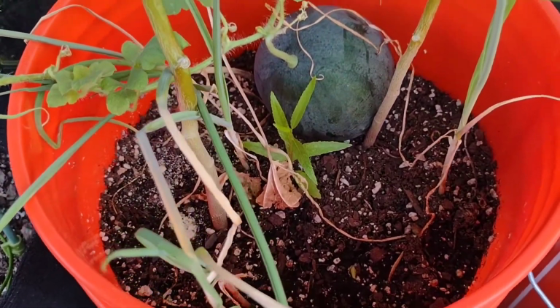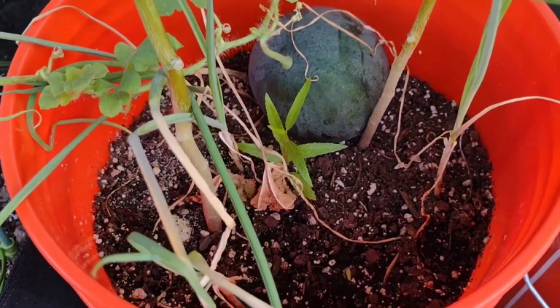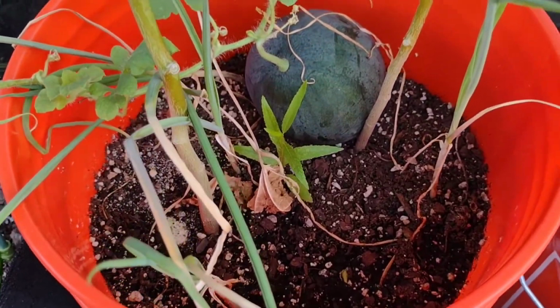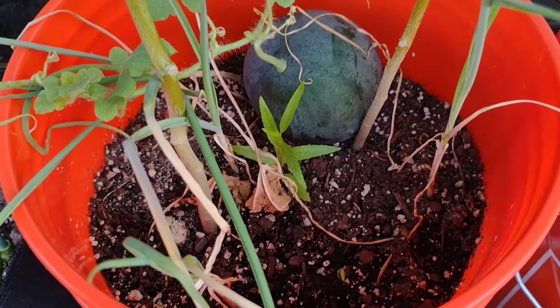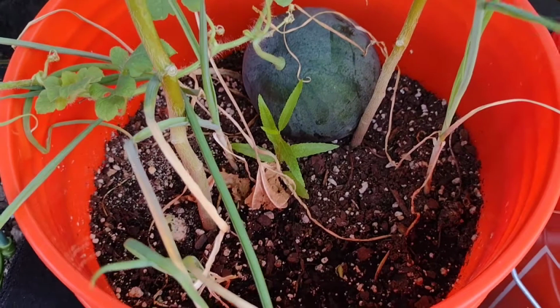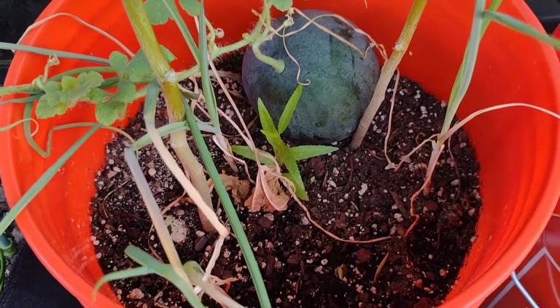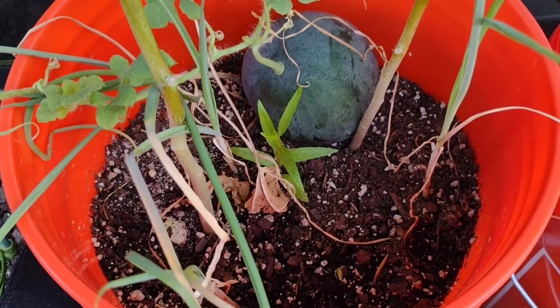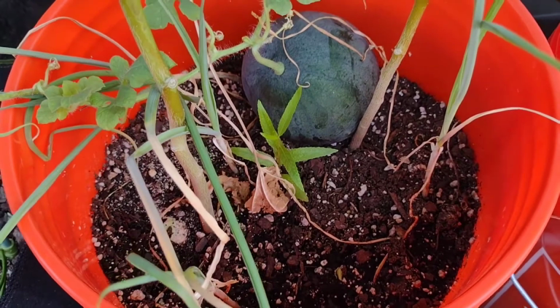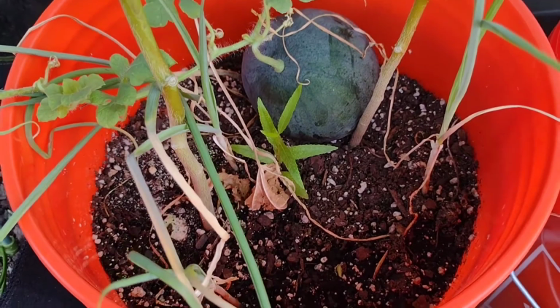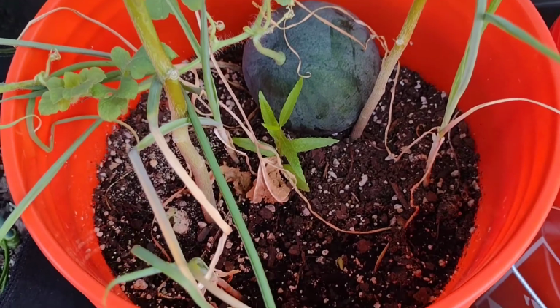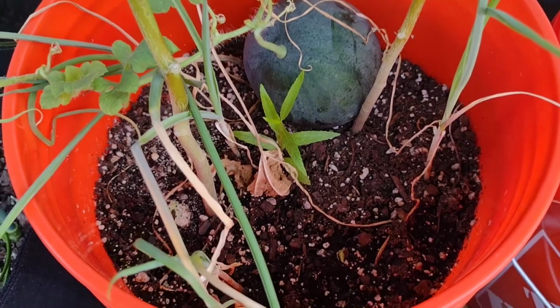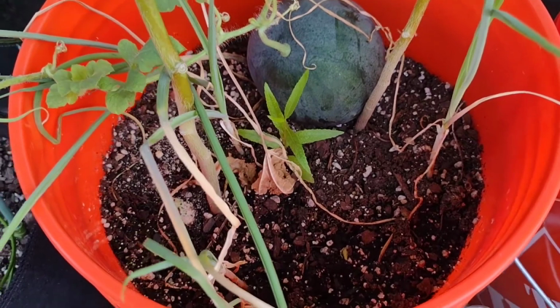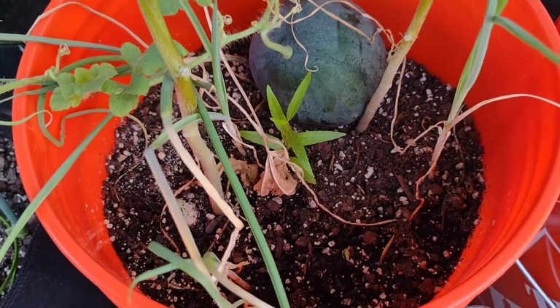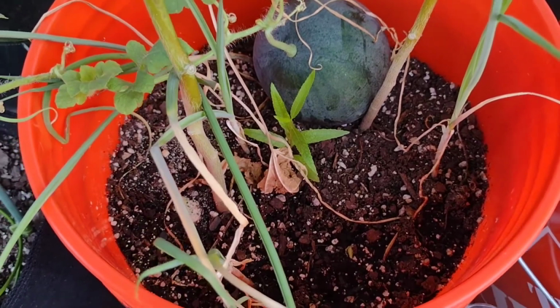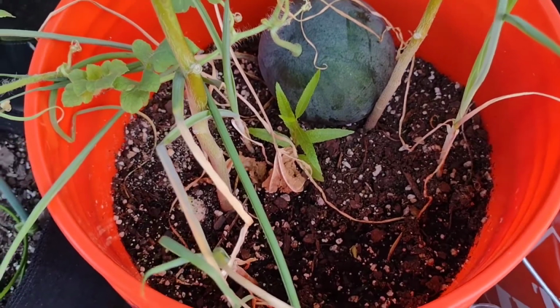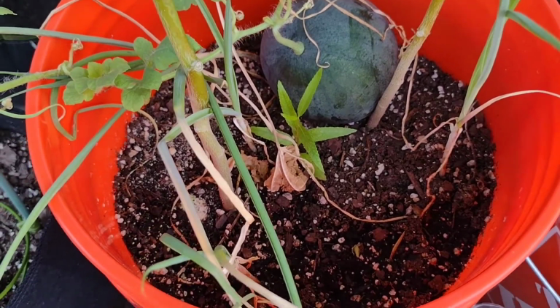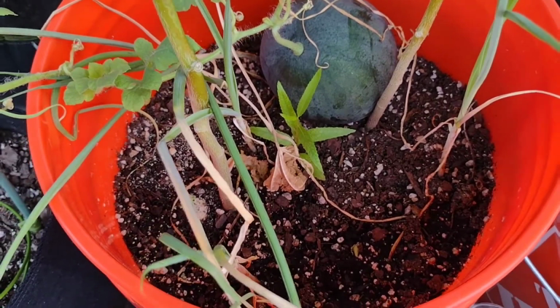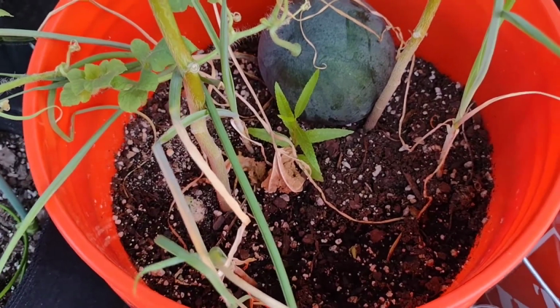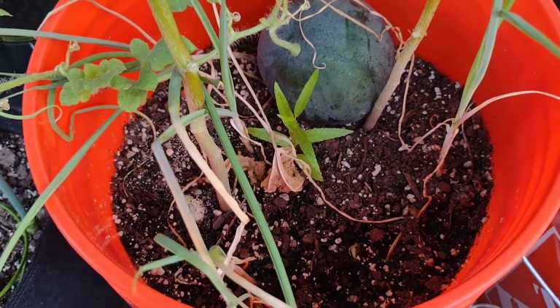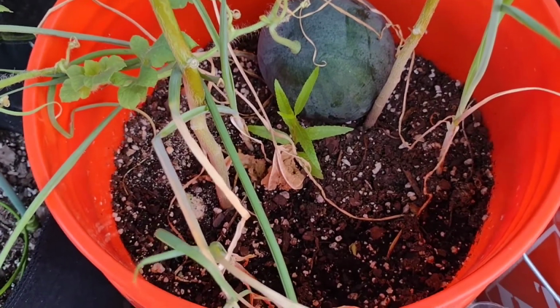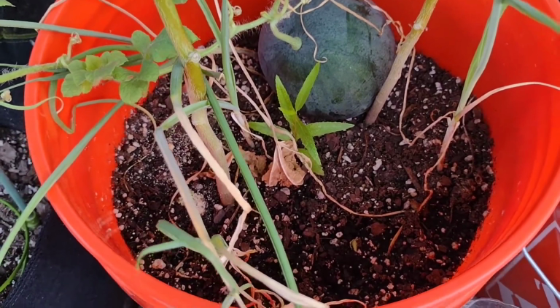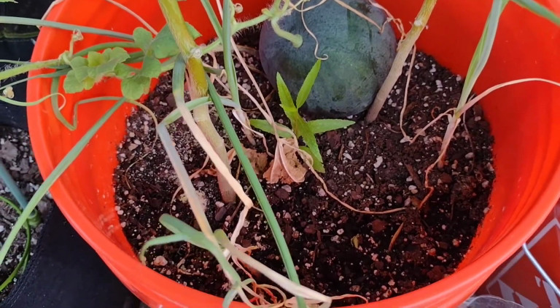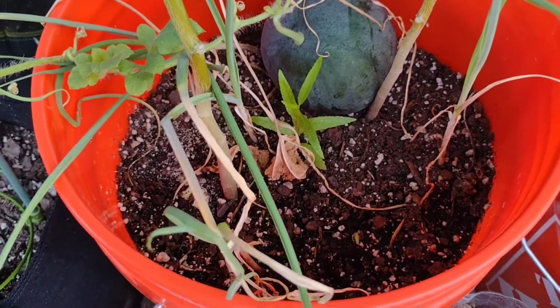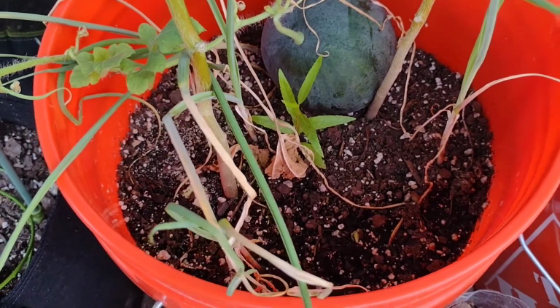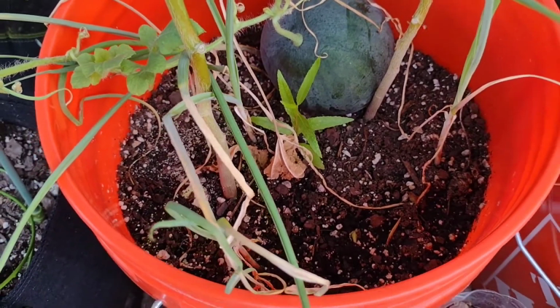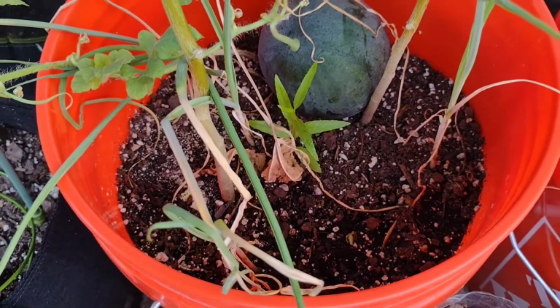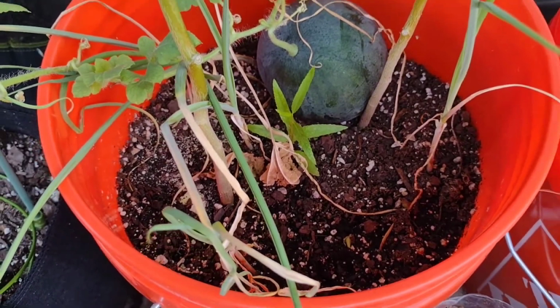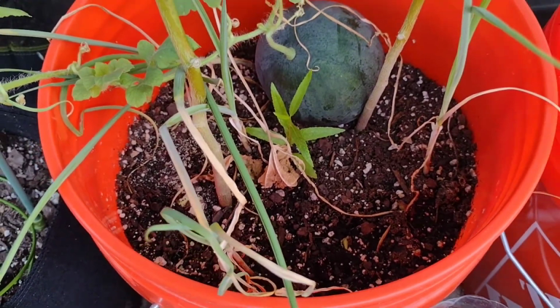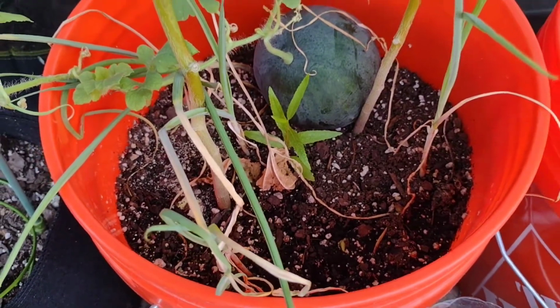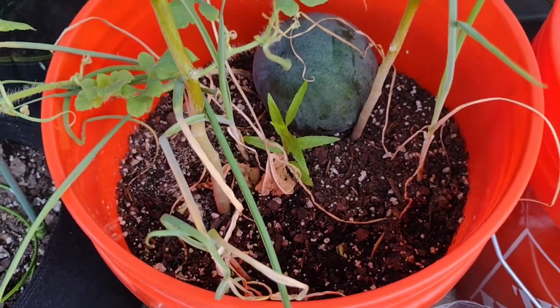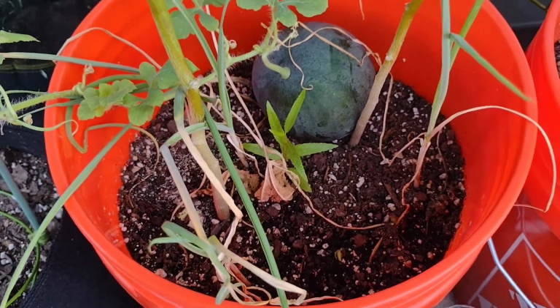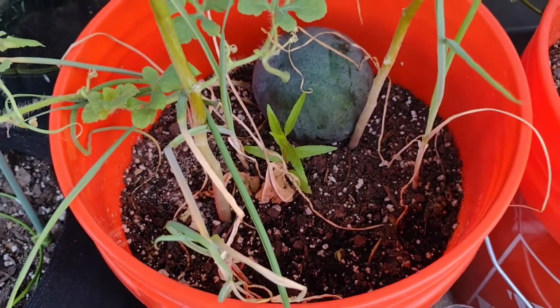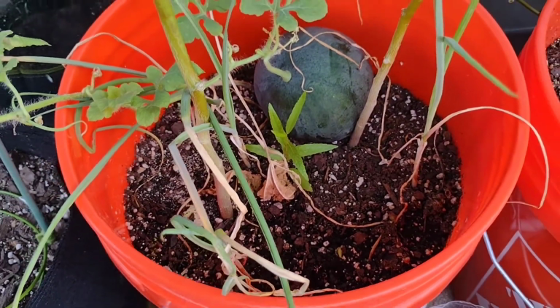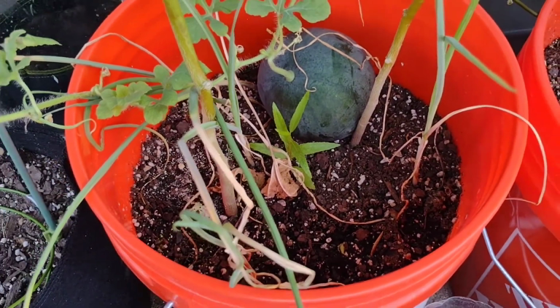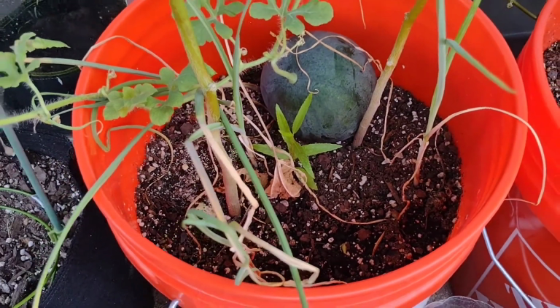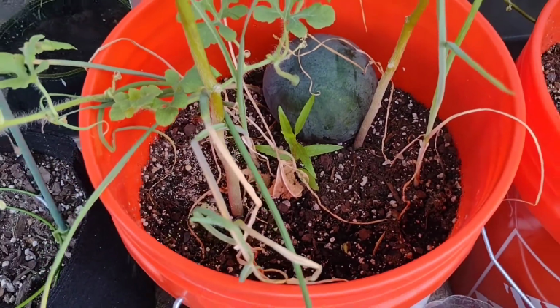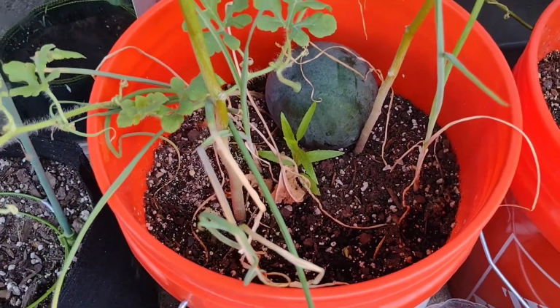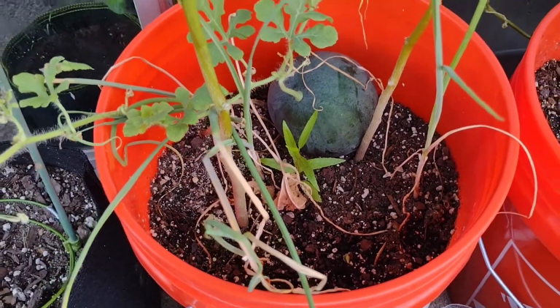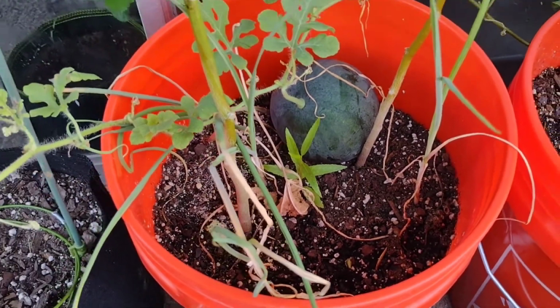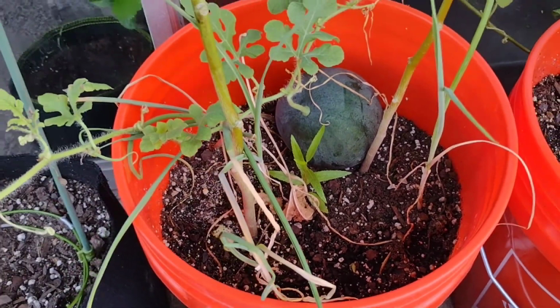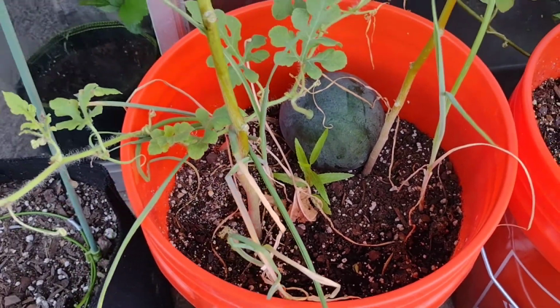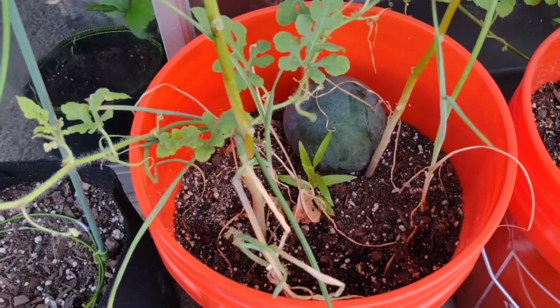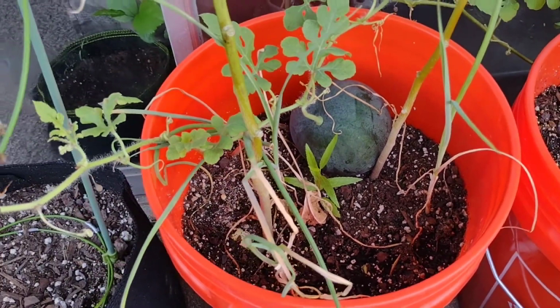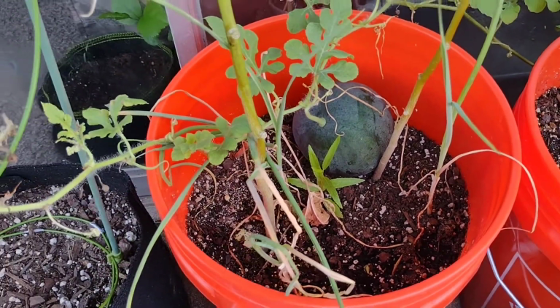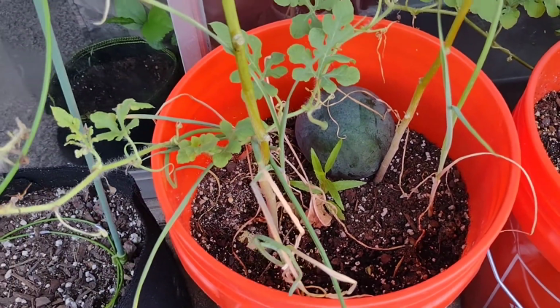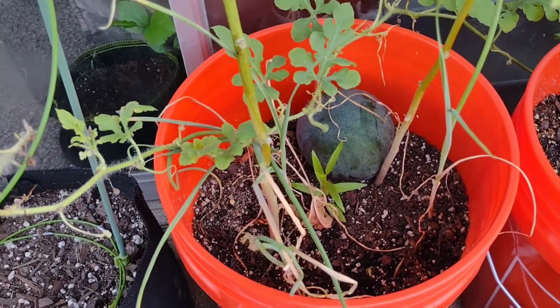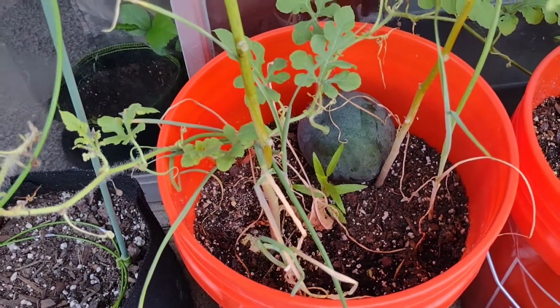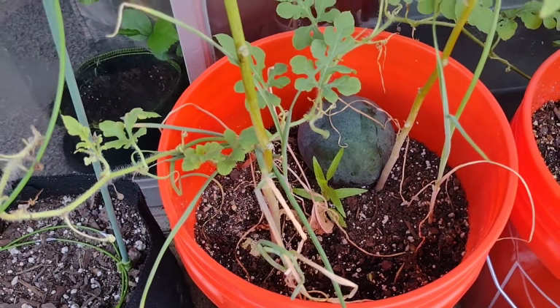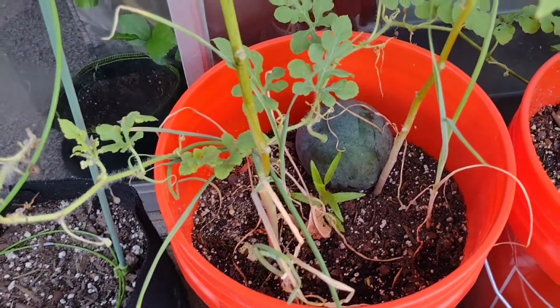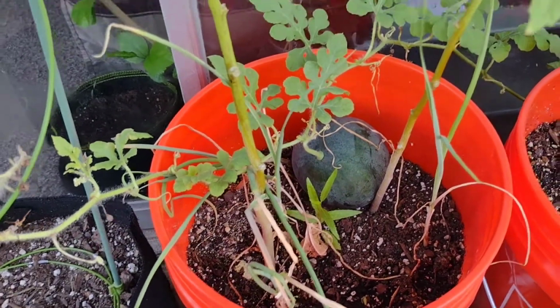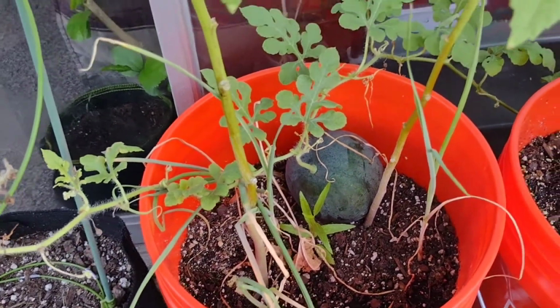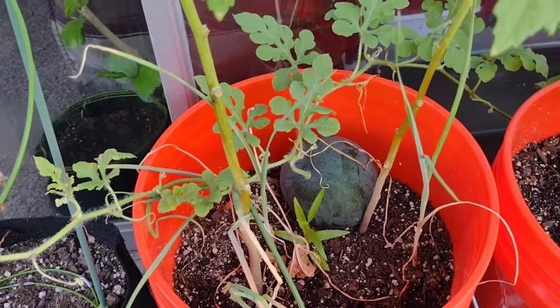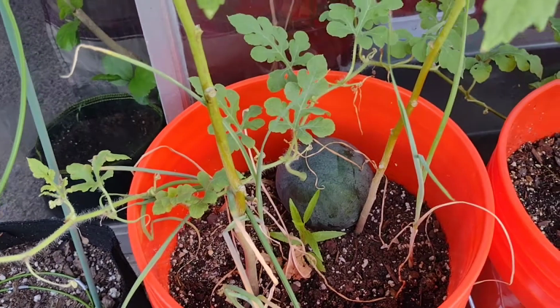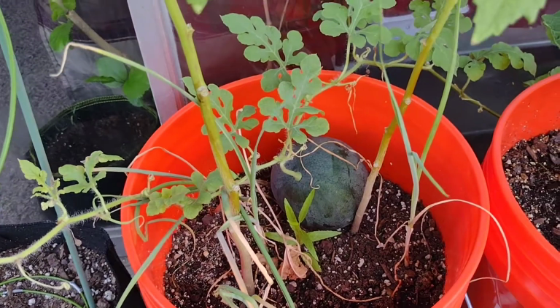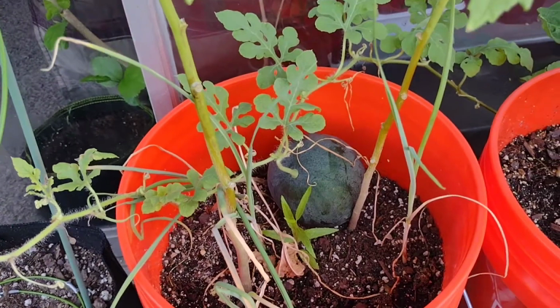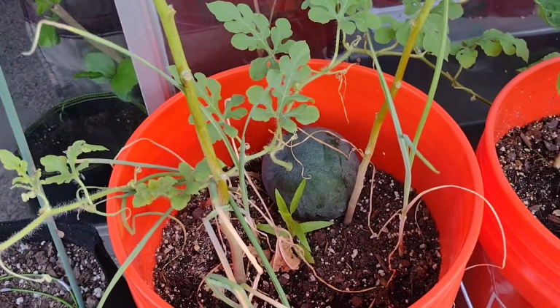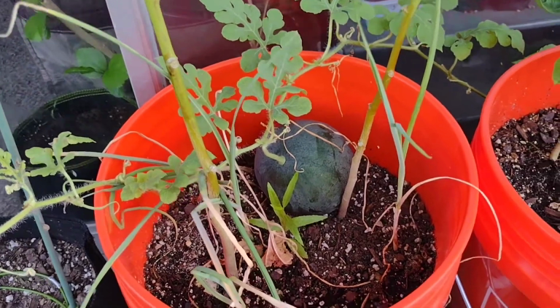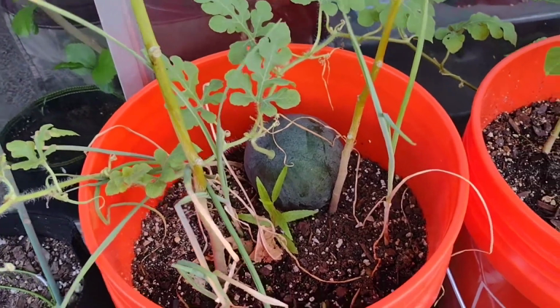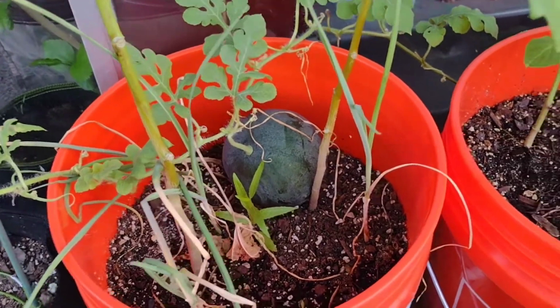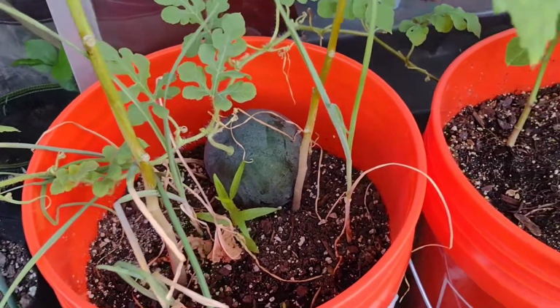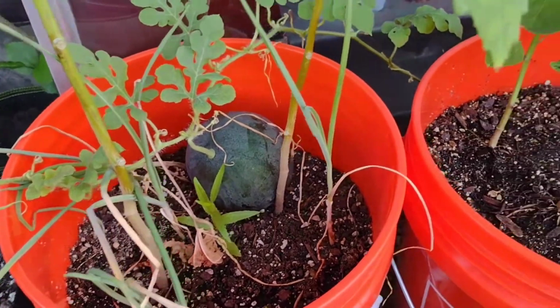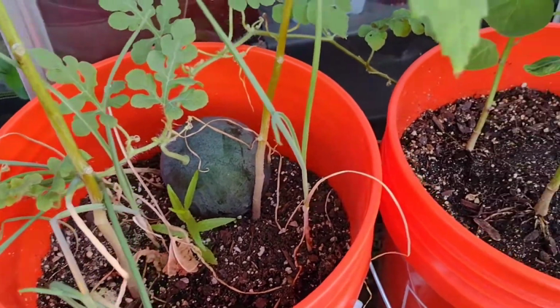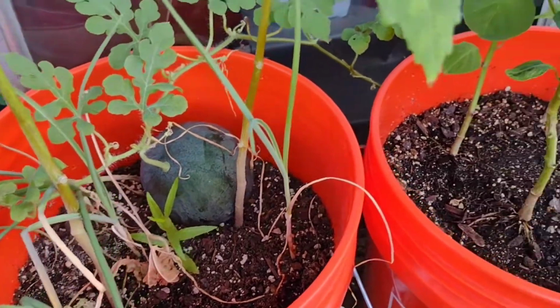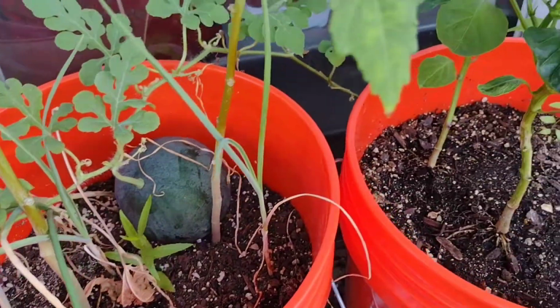My watermelon — my one lonely watermelon — she's still there, and I have started some more melons too.